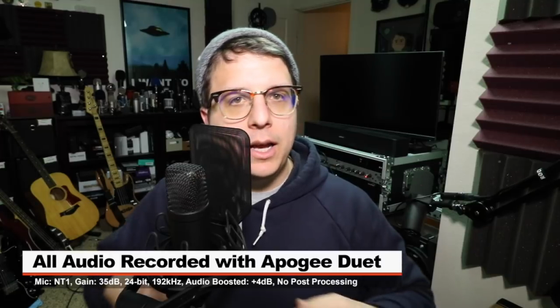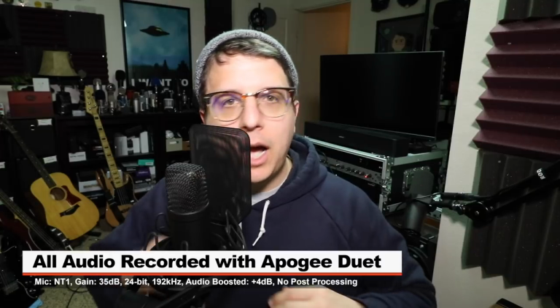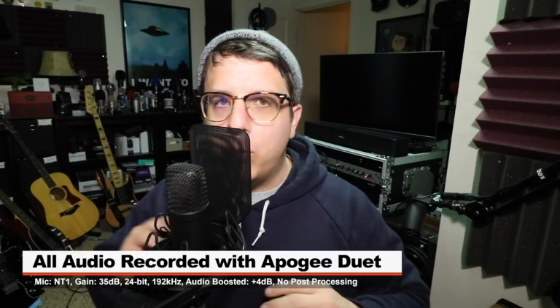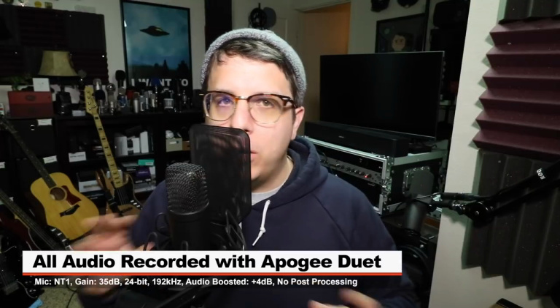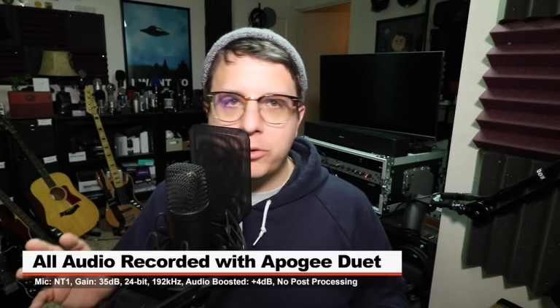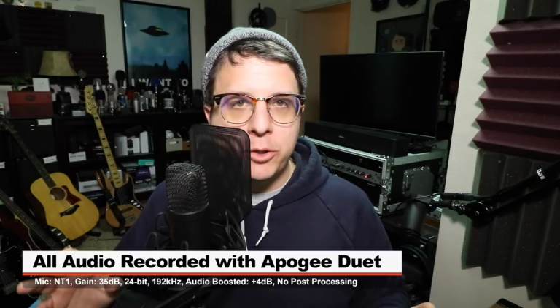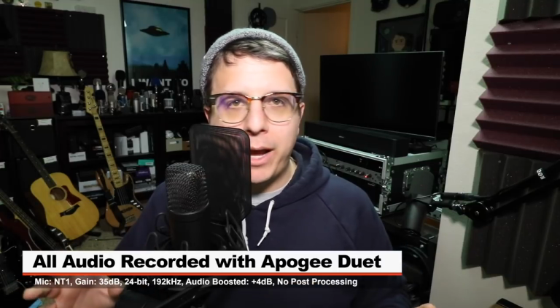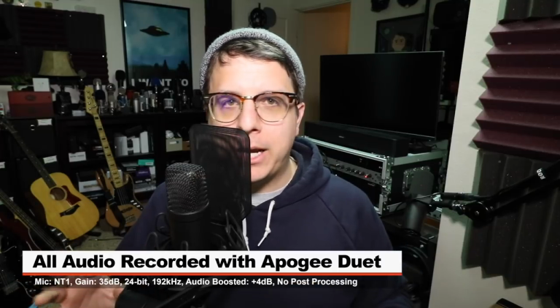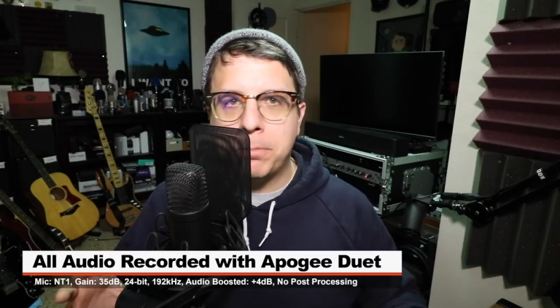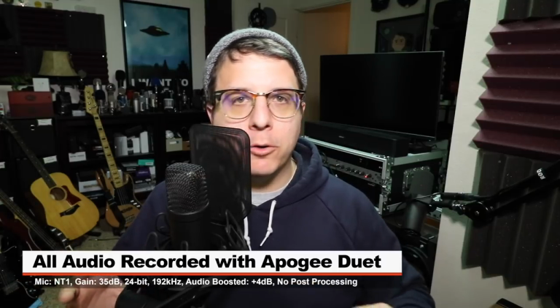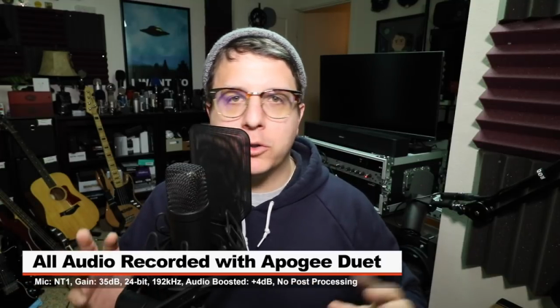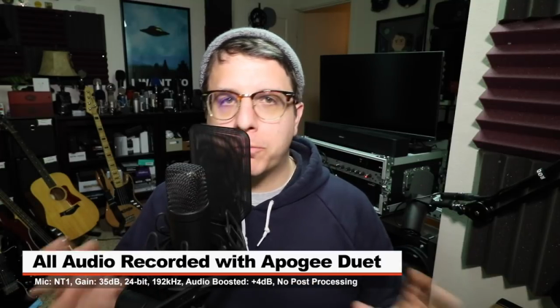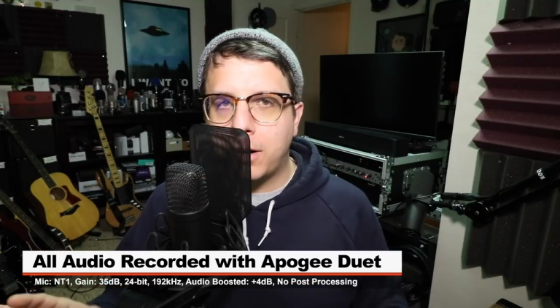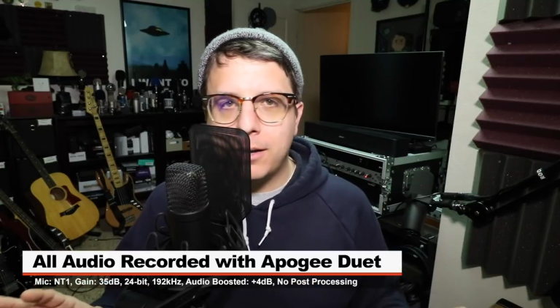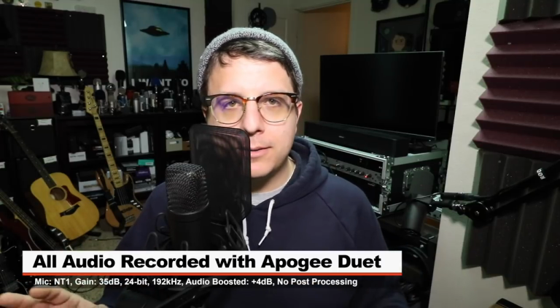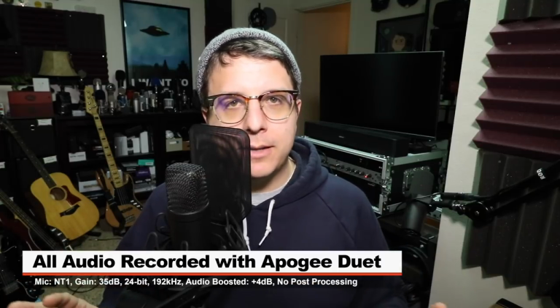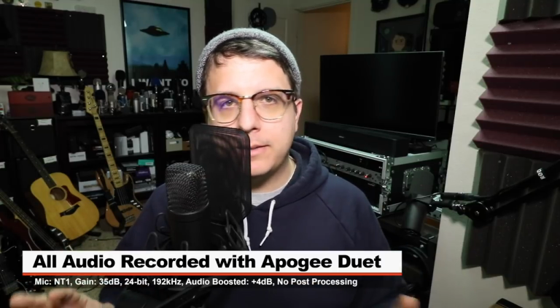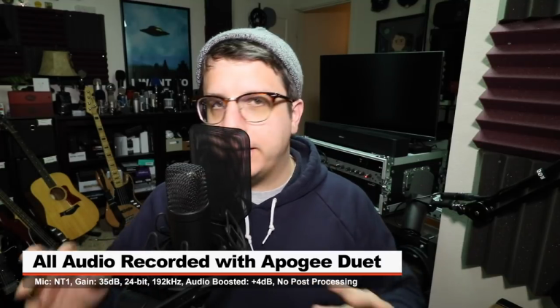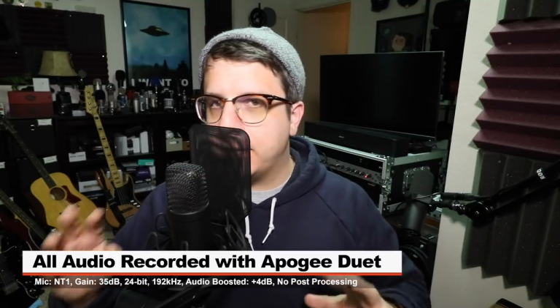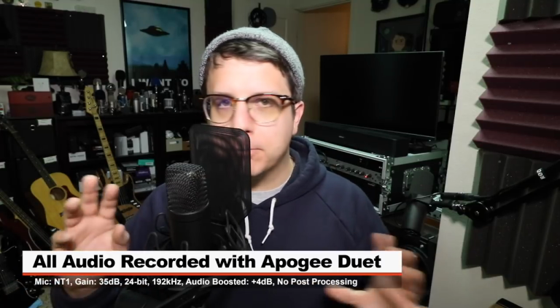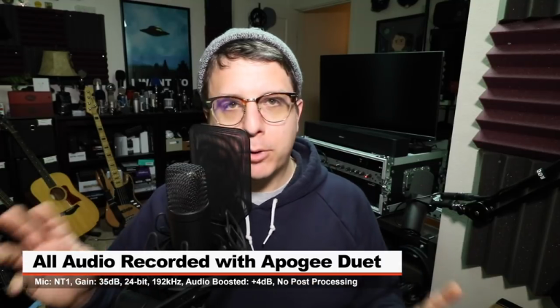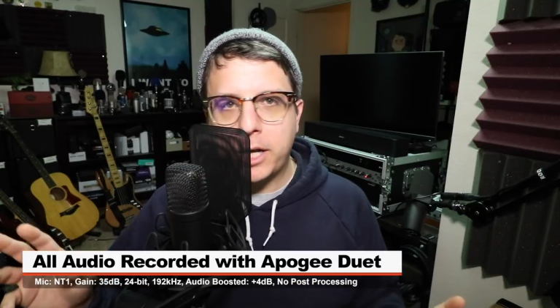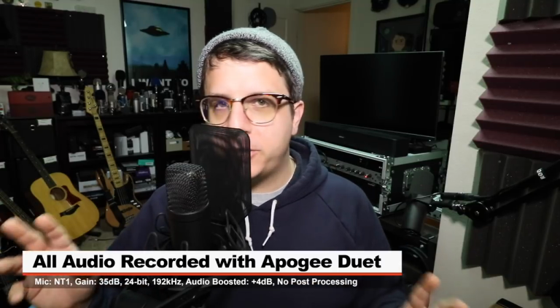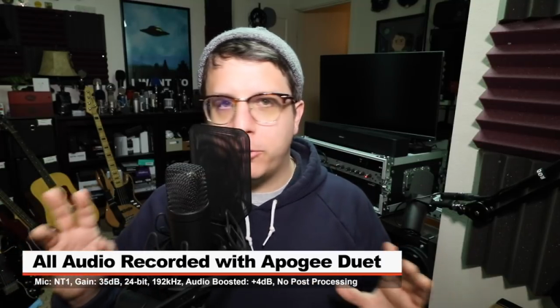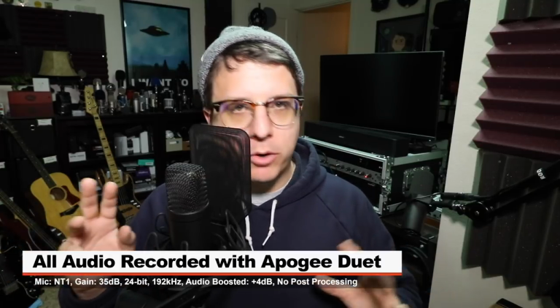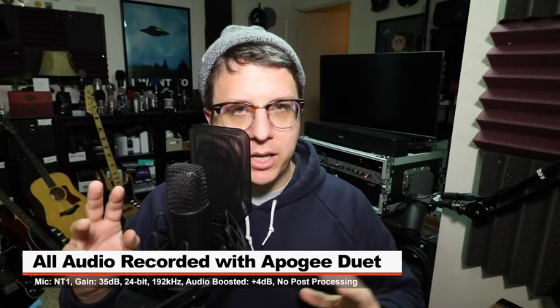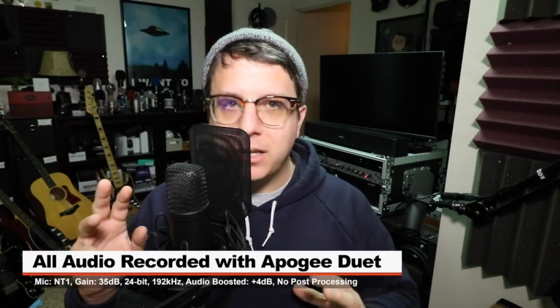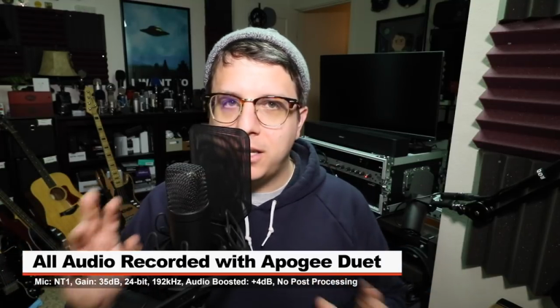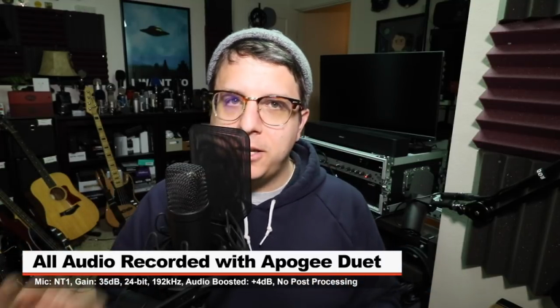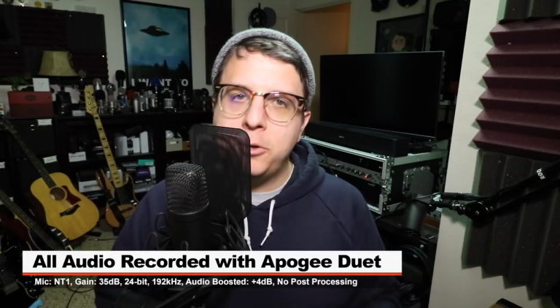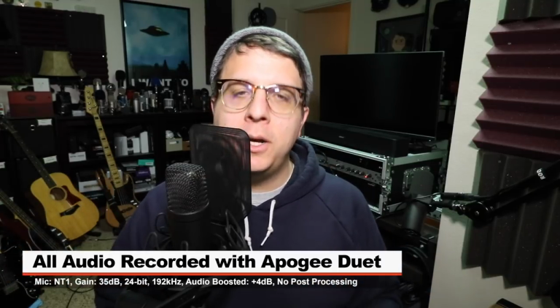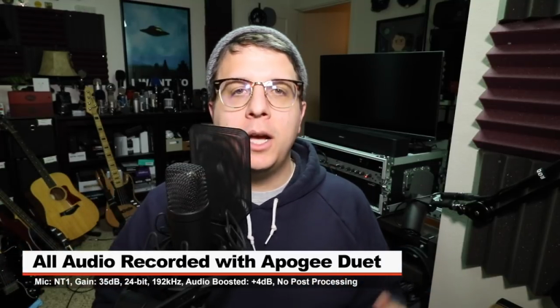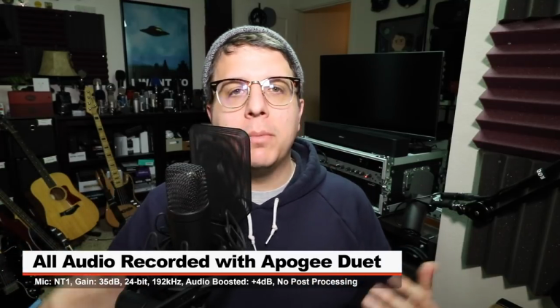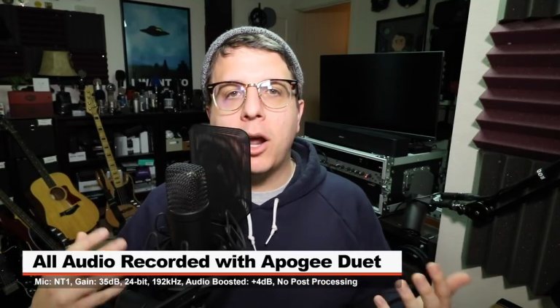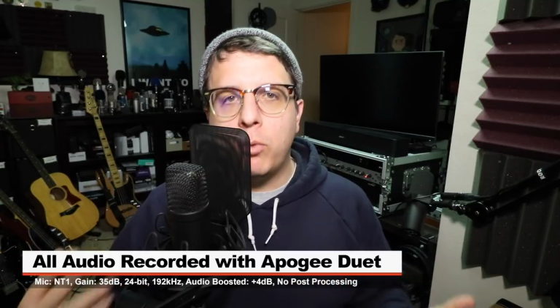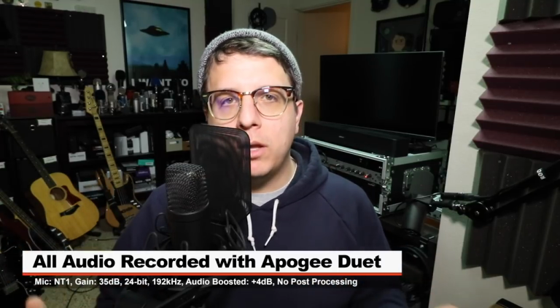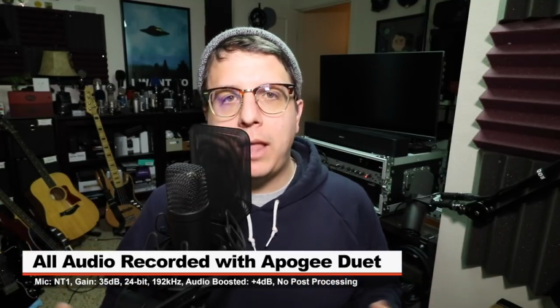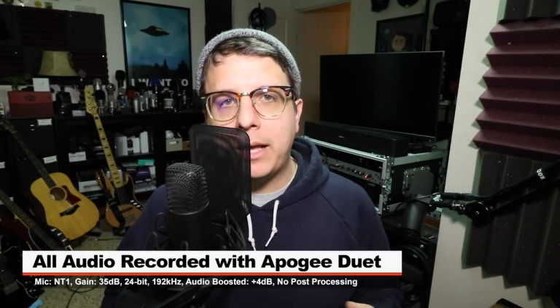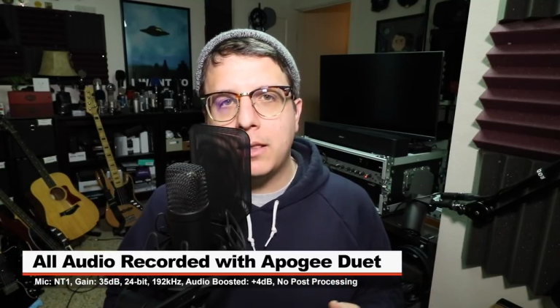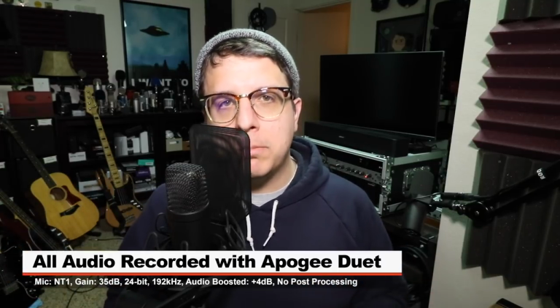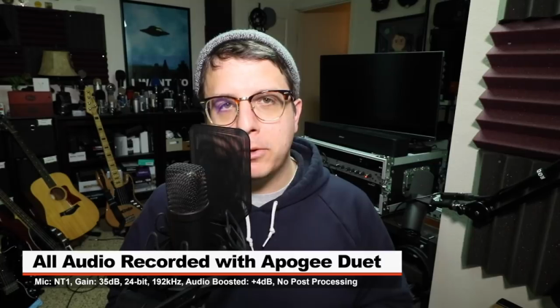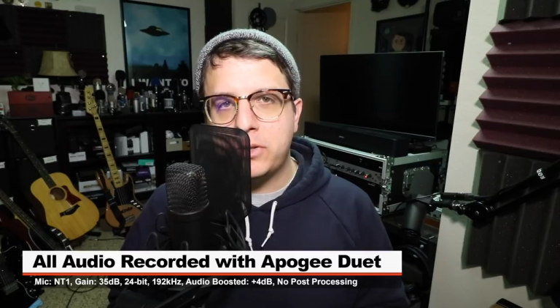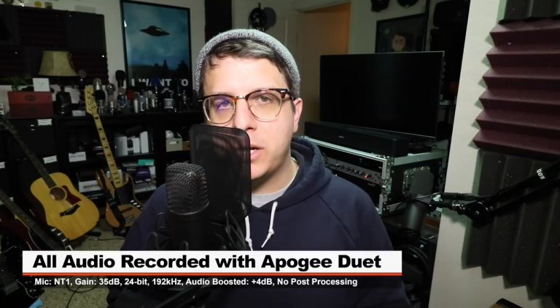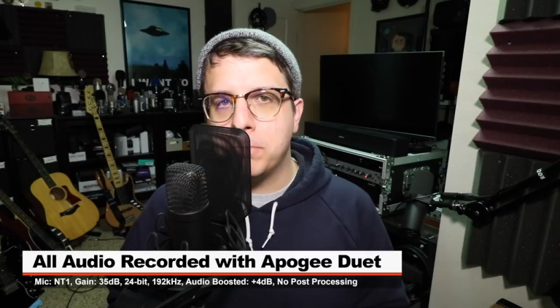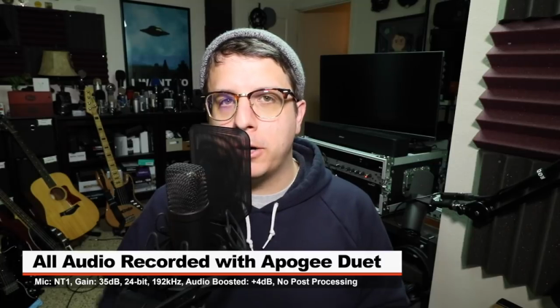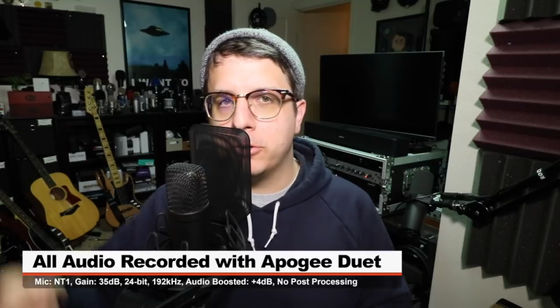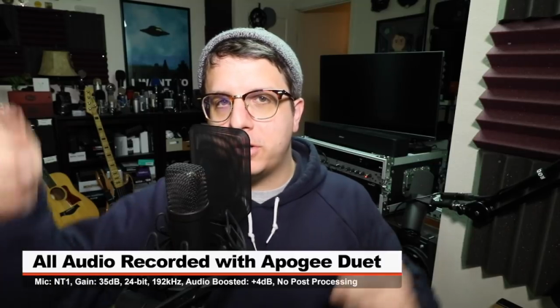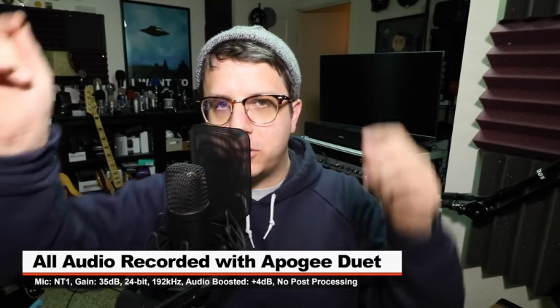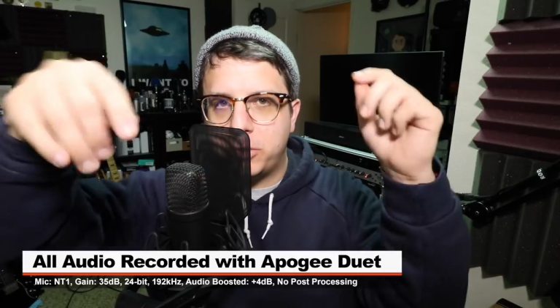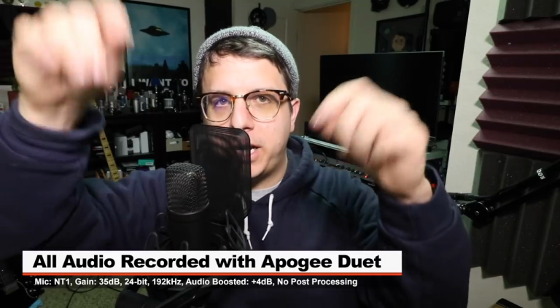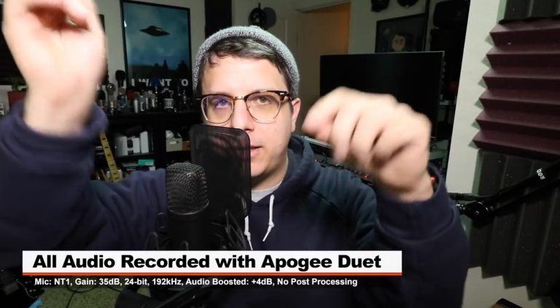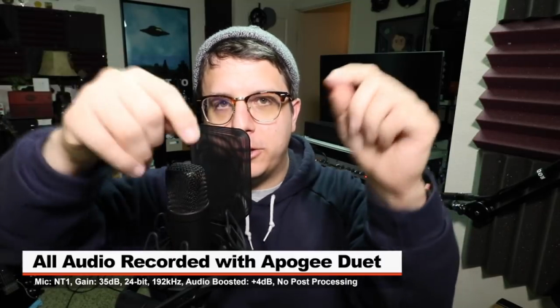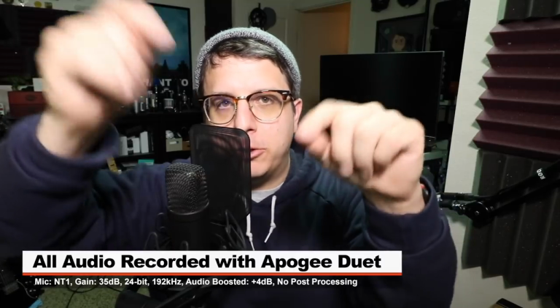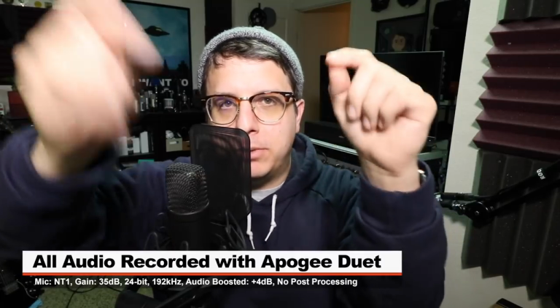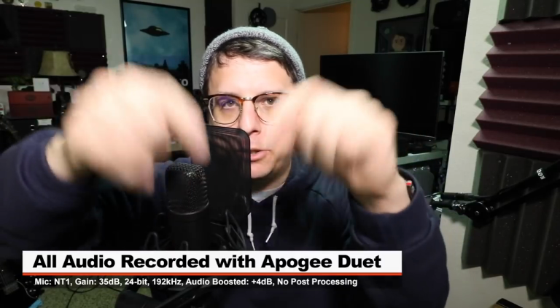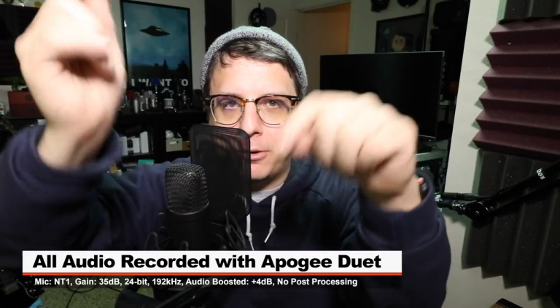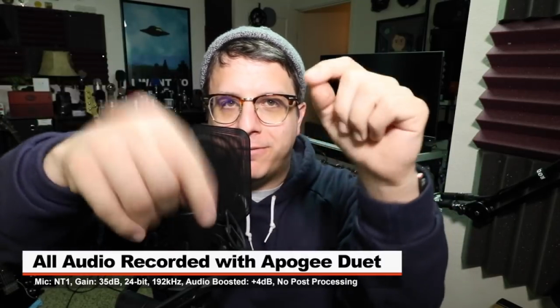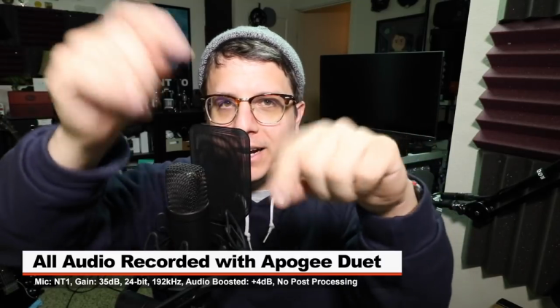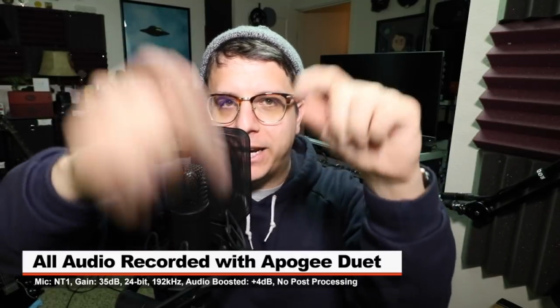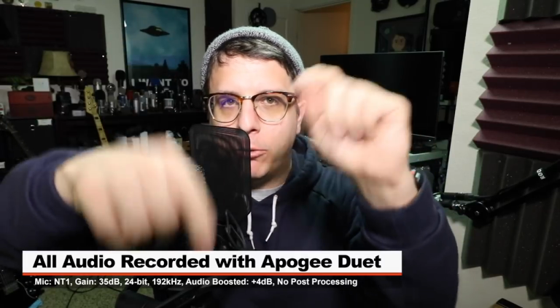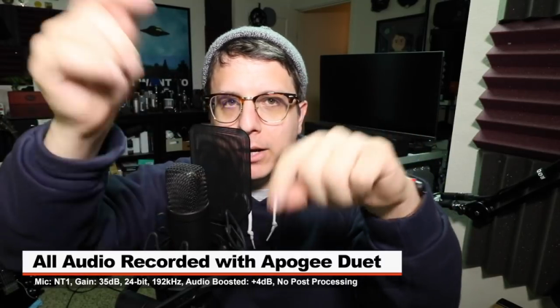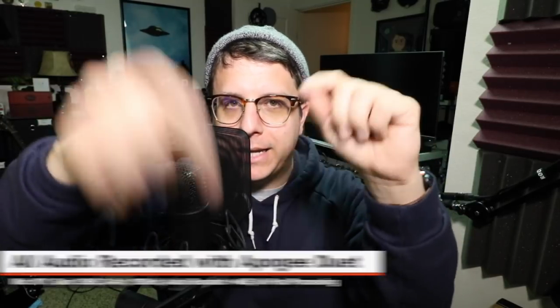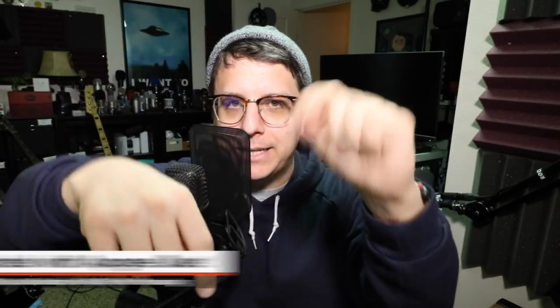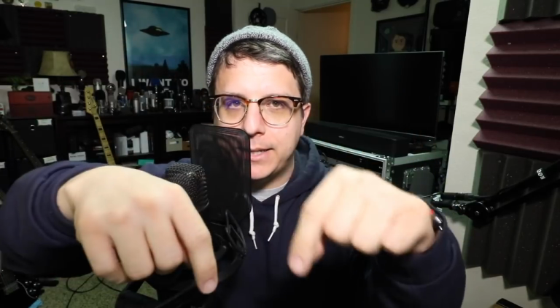I won't do any post-processing, compression, or EQ, but I will likely boost it in post, so check the description to find out what I did.